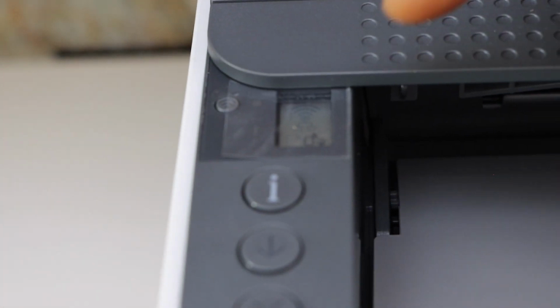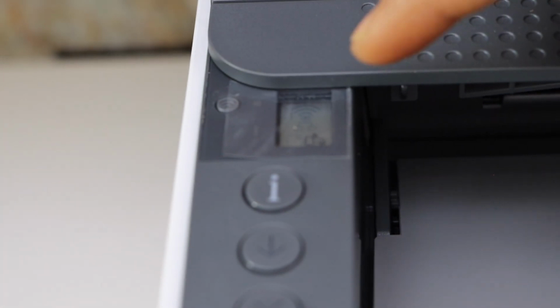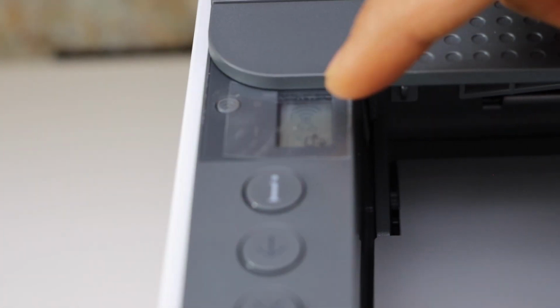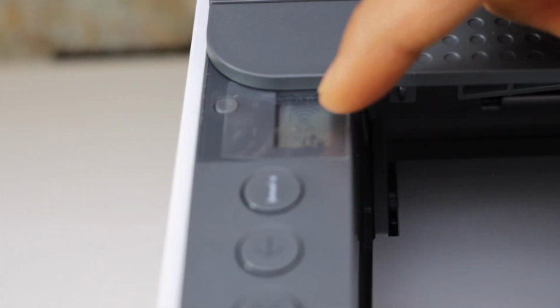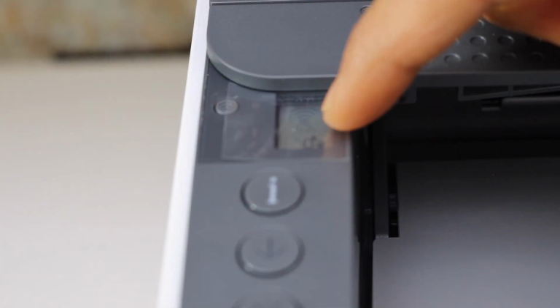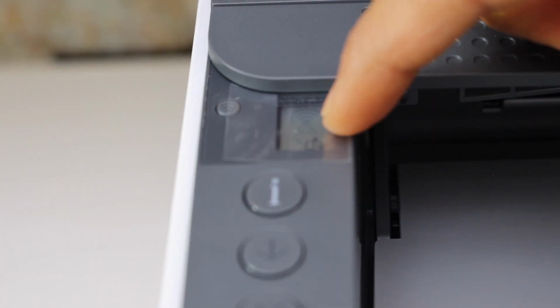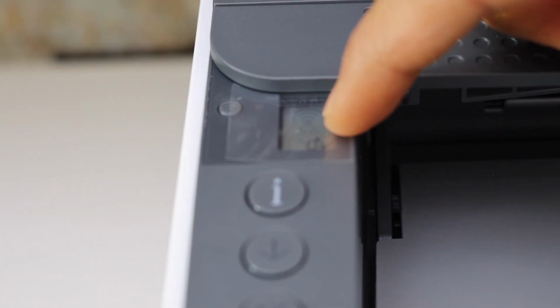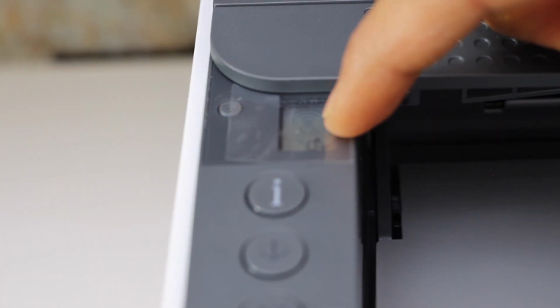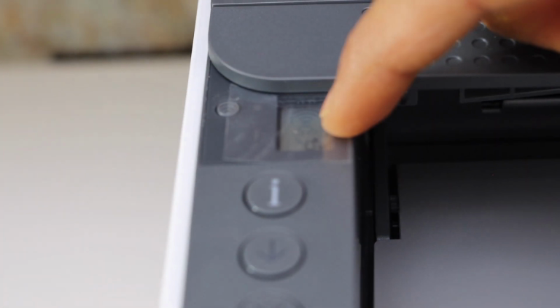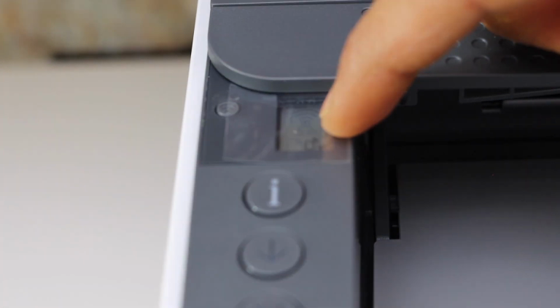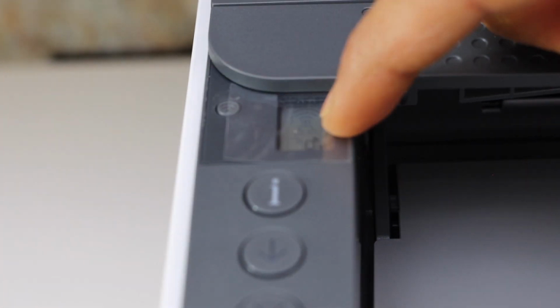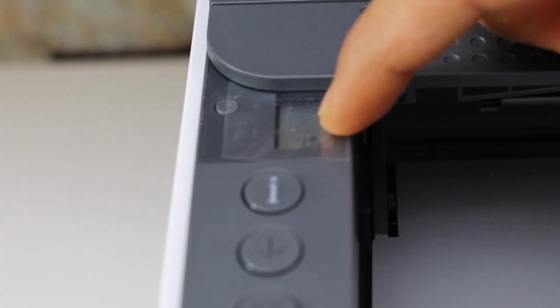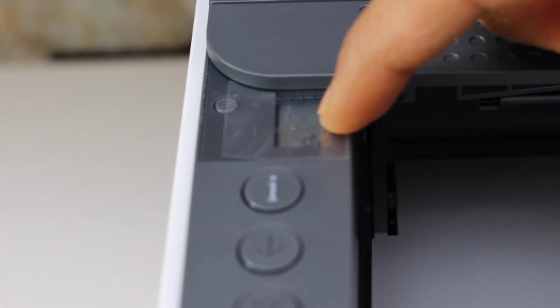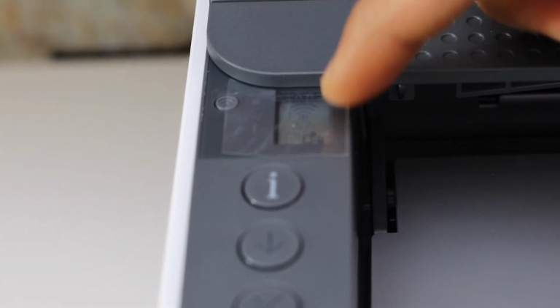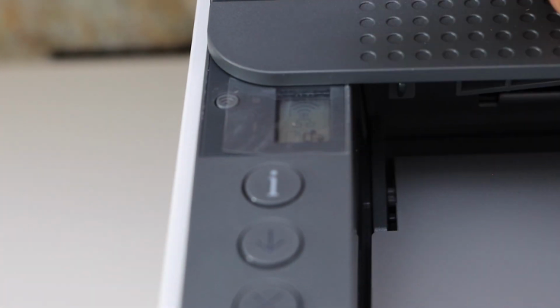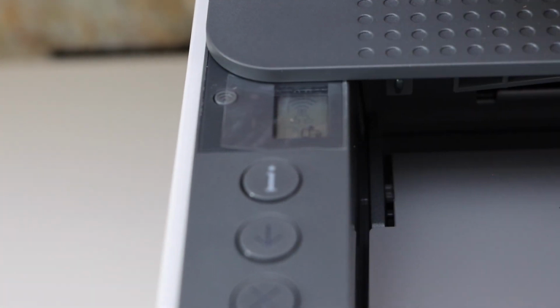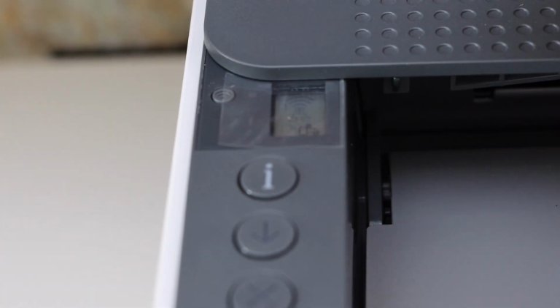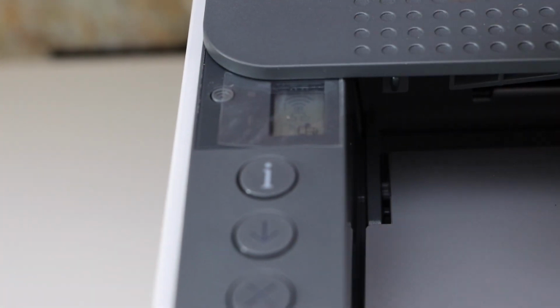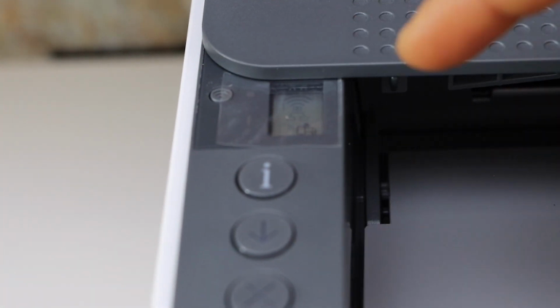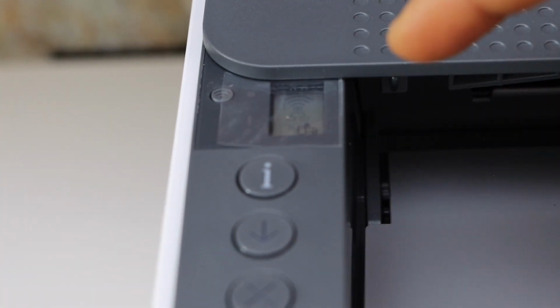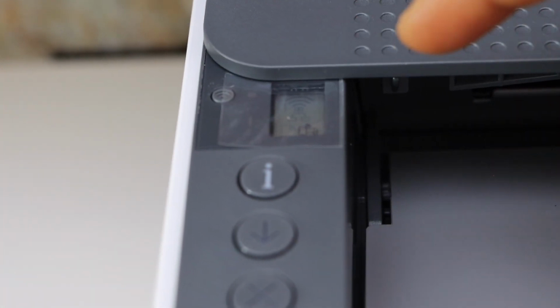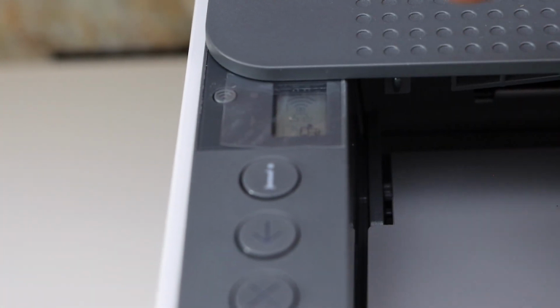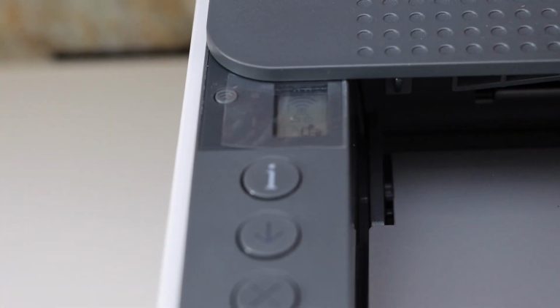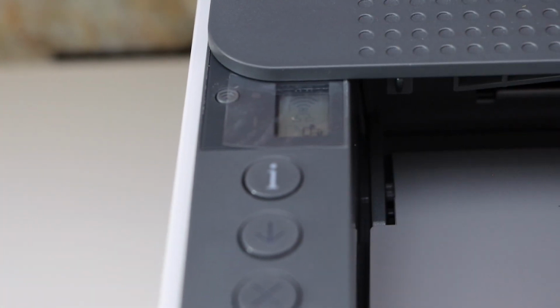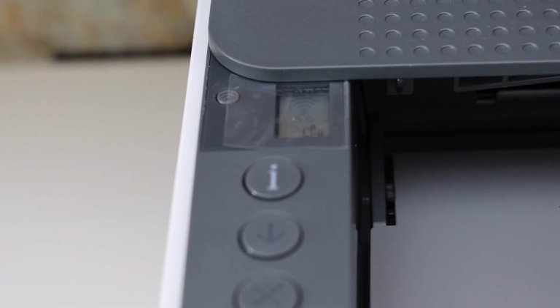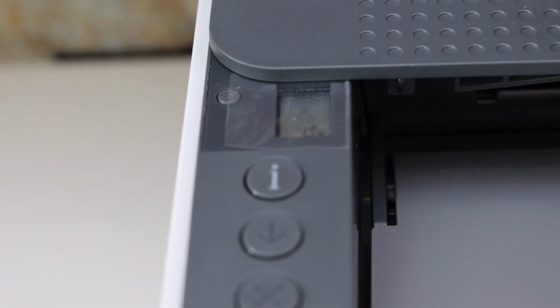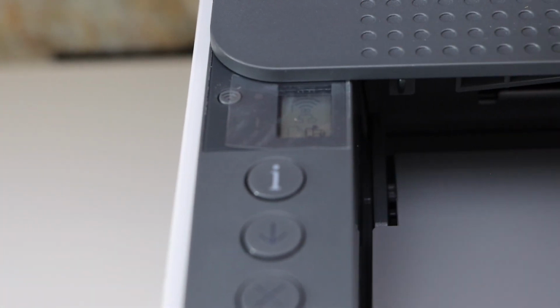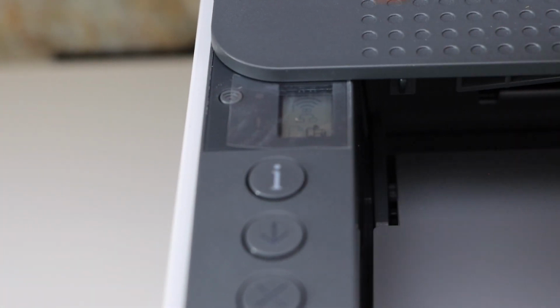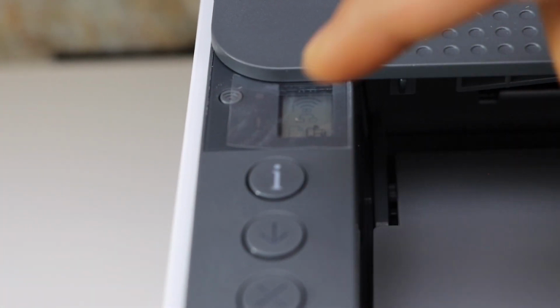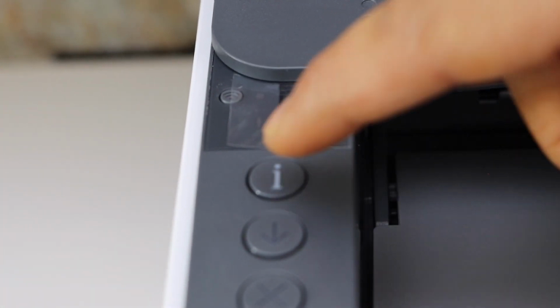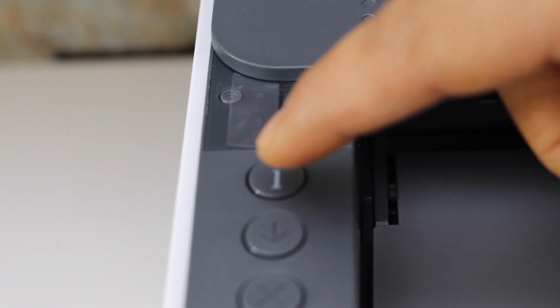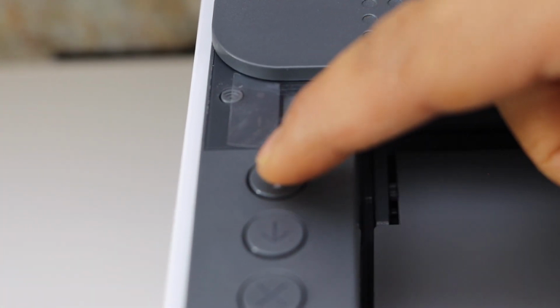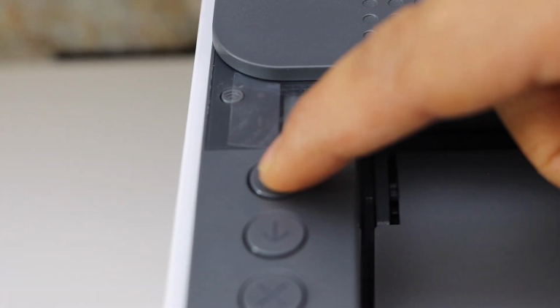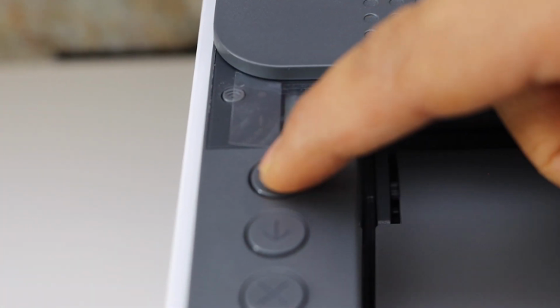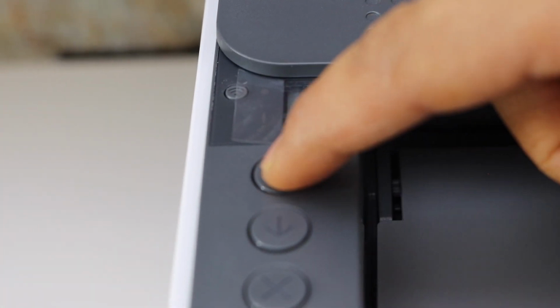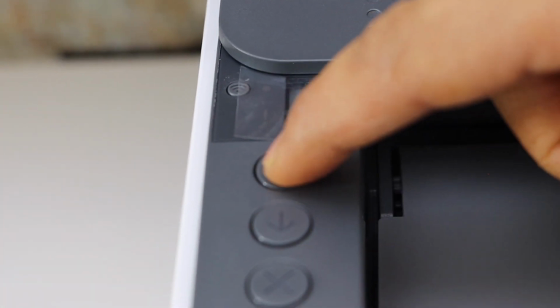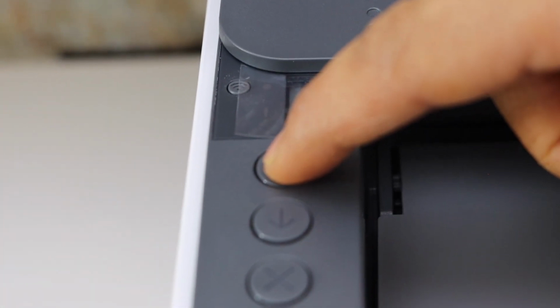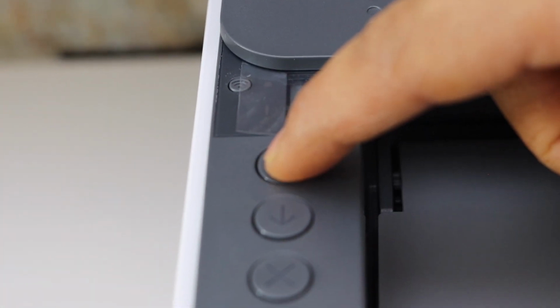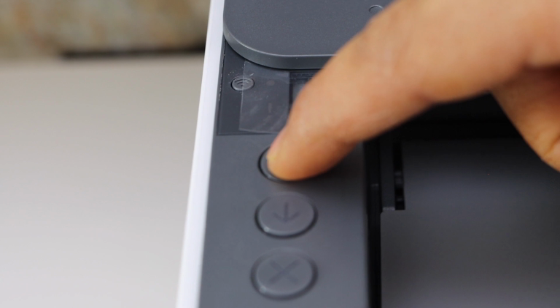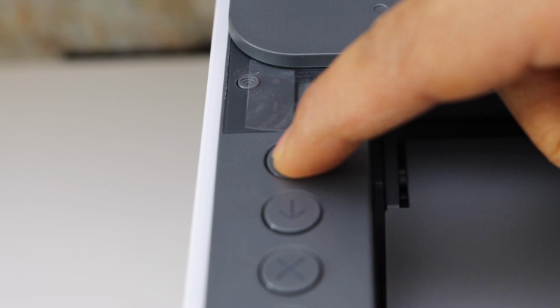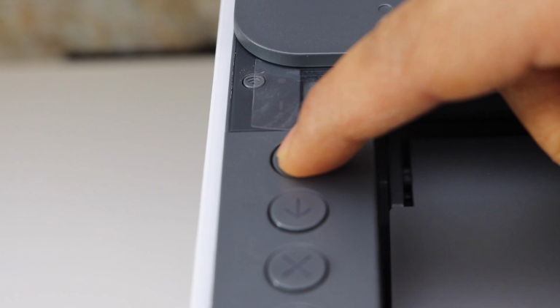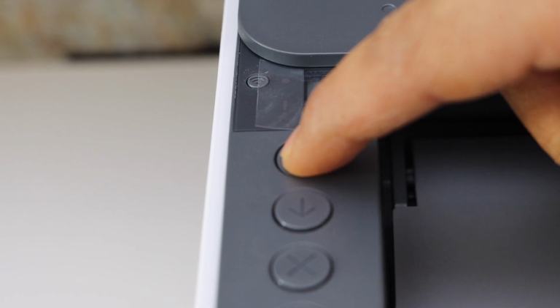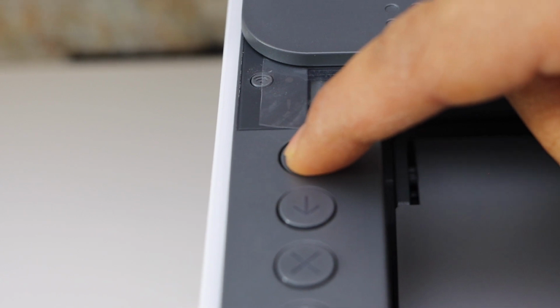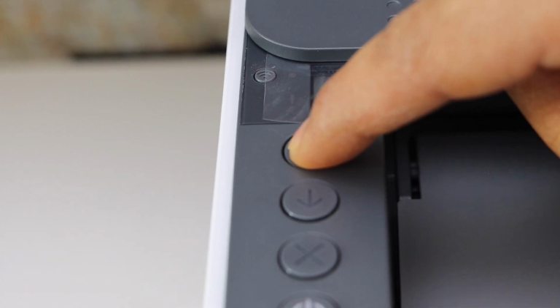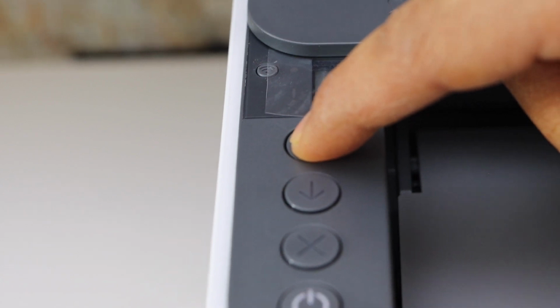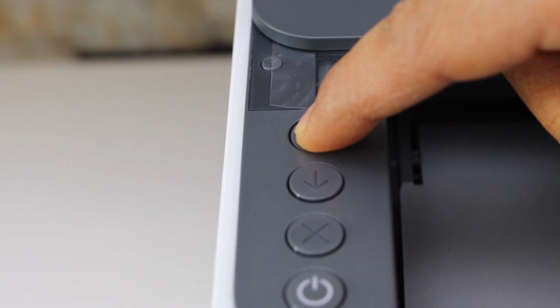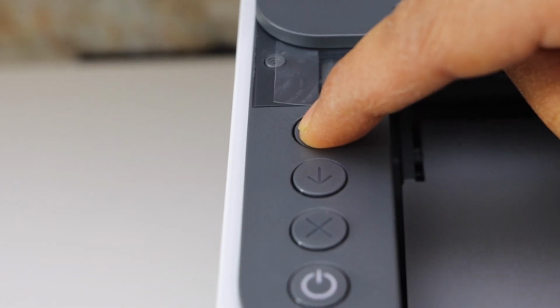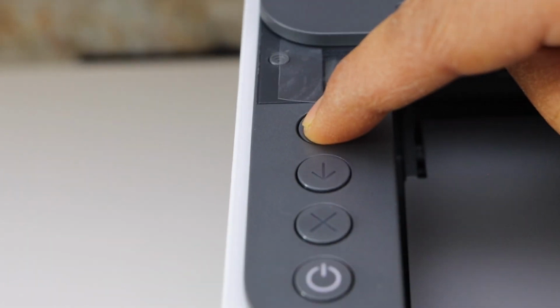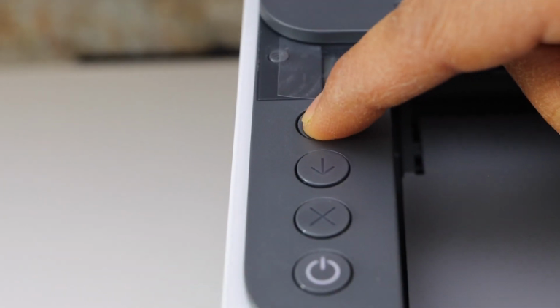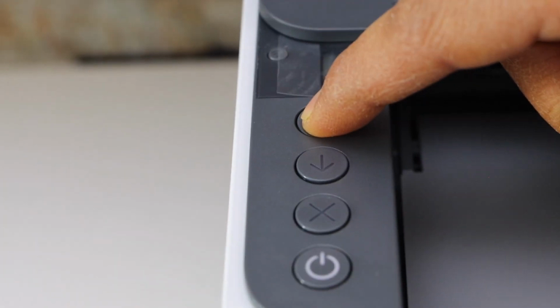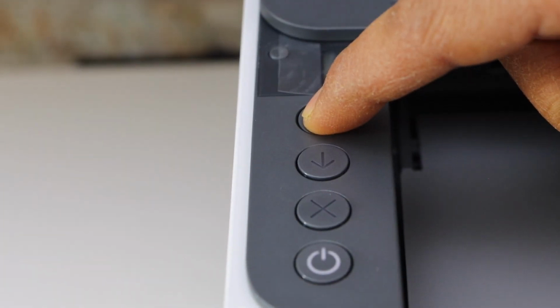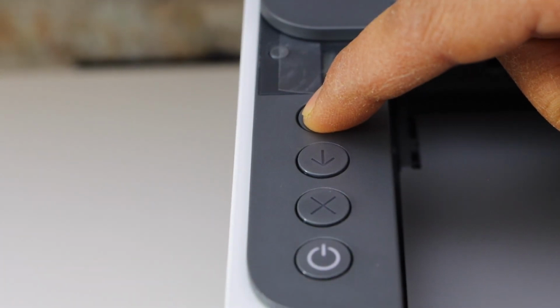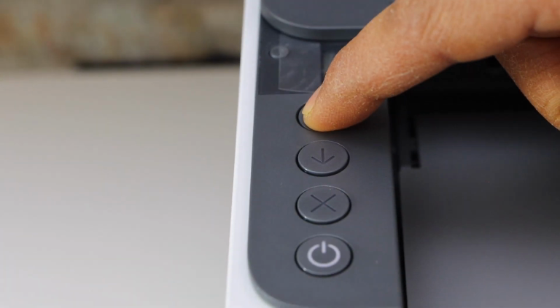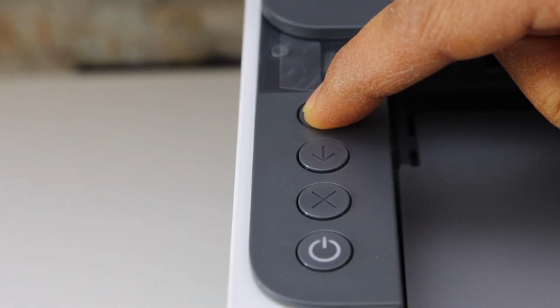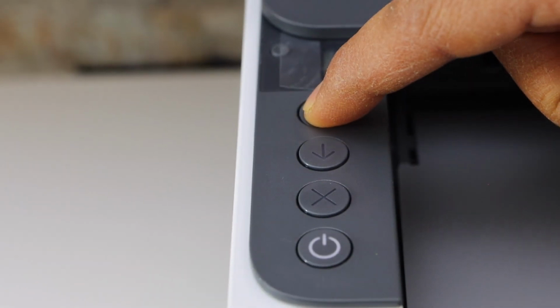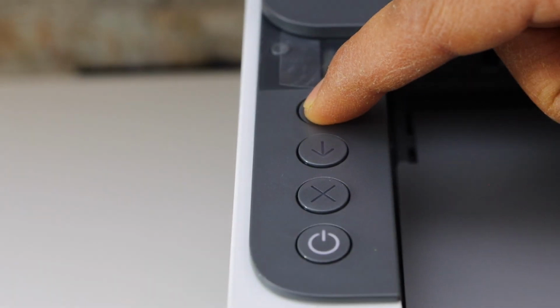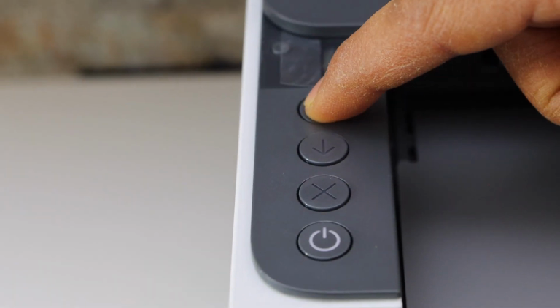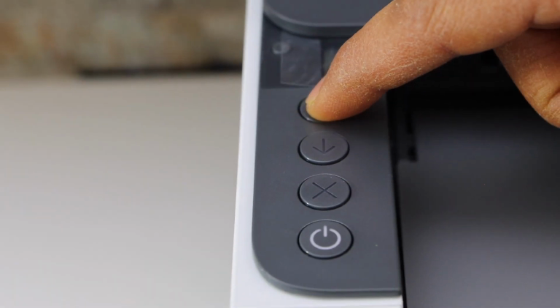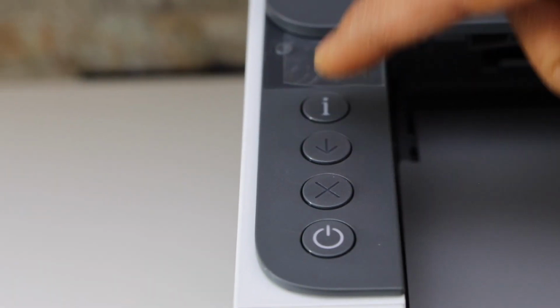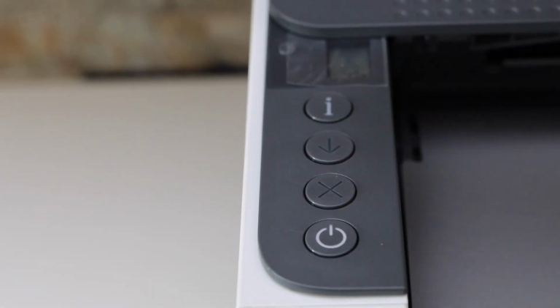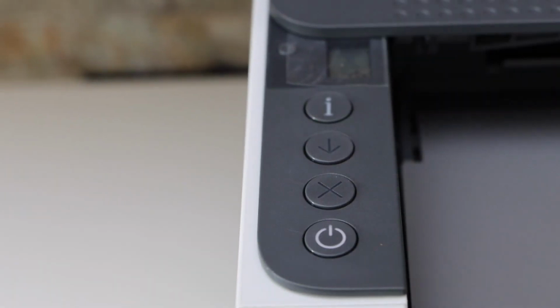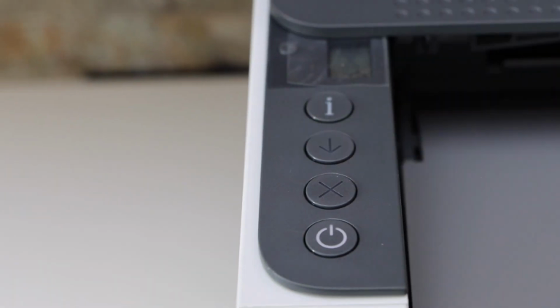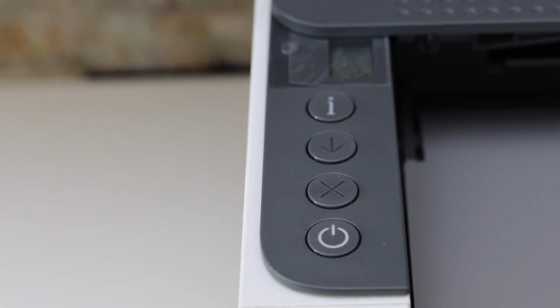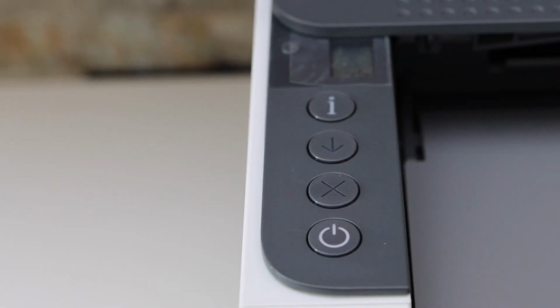That's the small icon. Once you see that, press the information button once and release it.